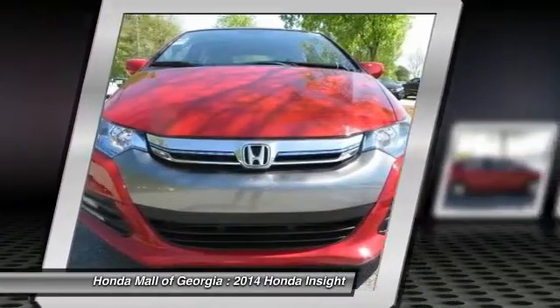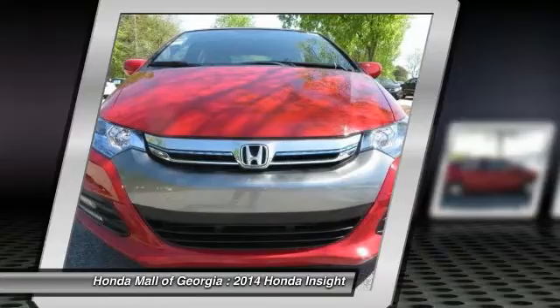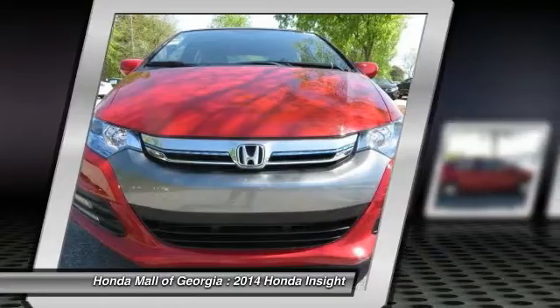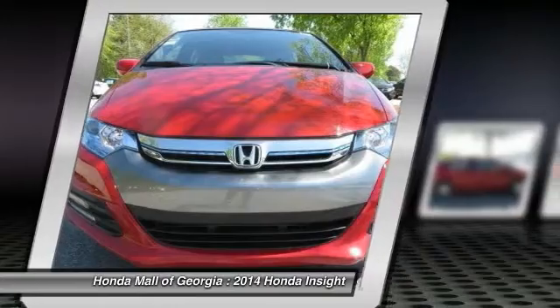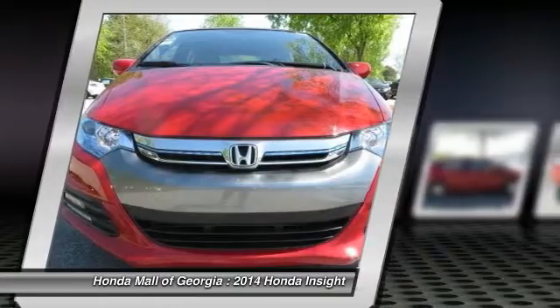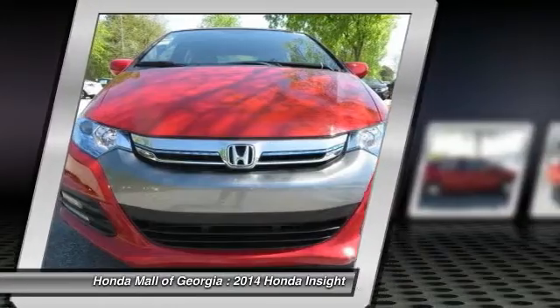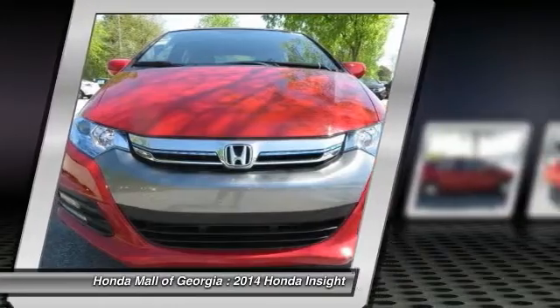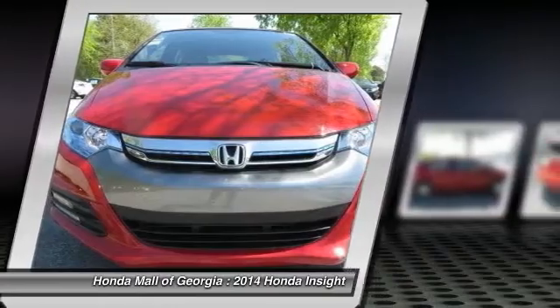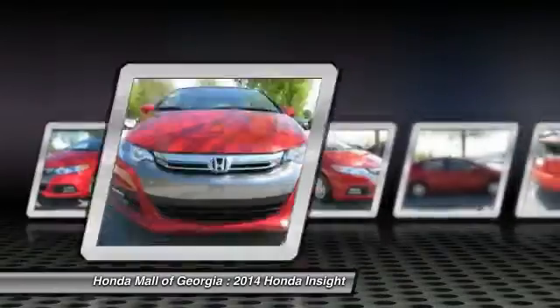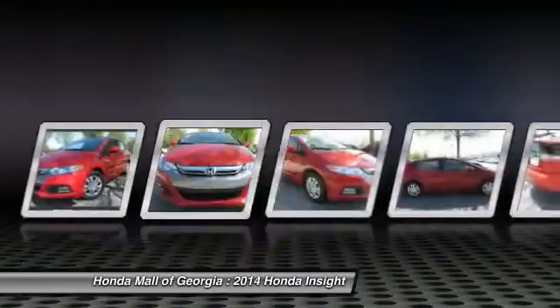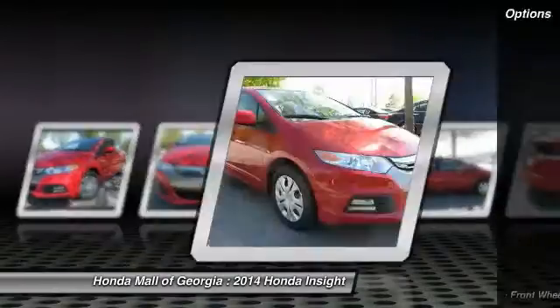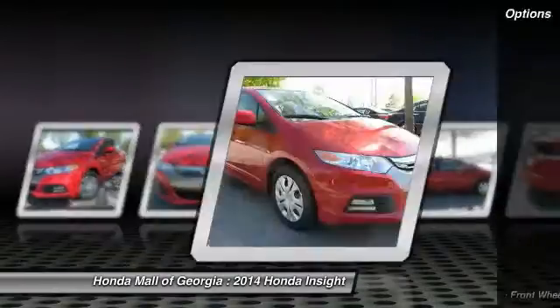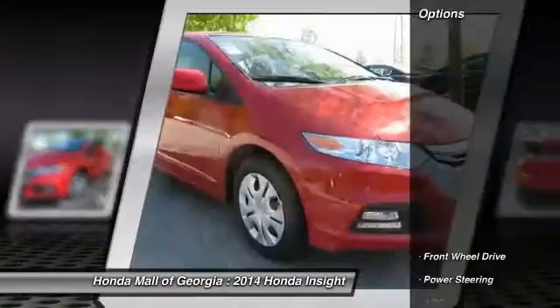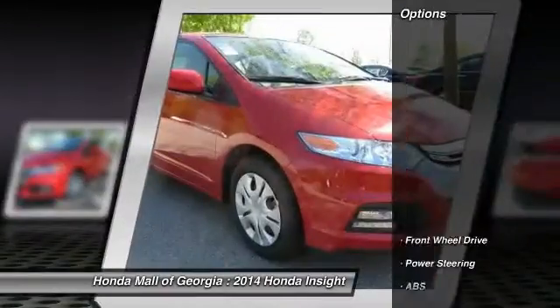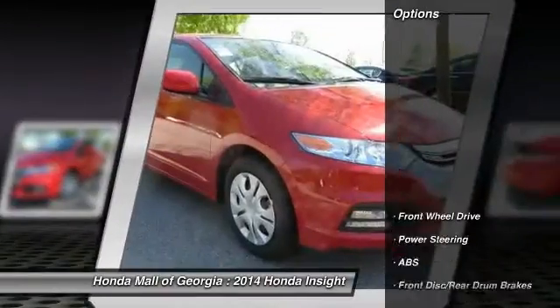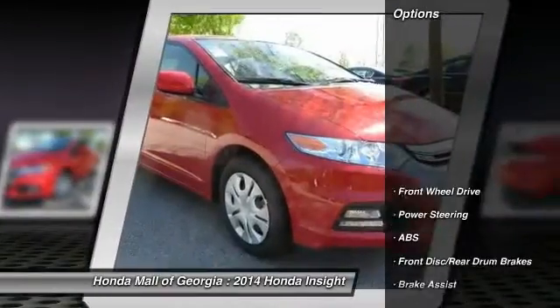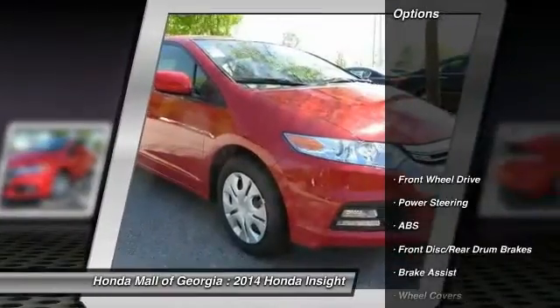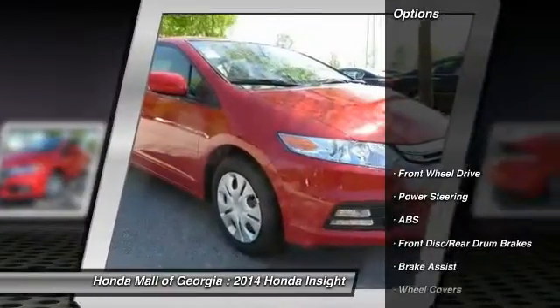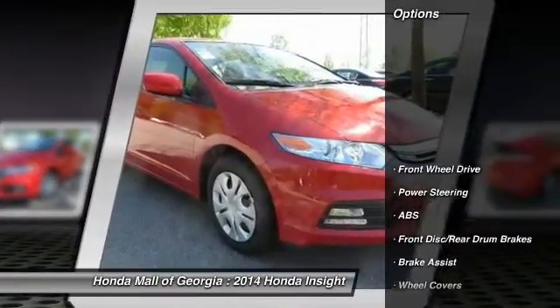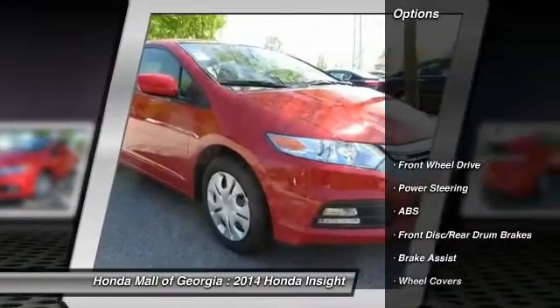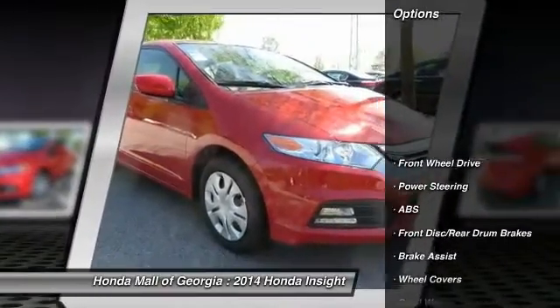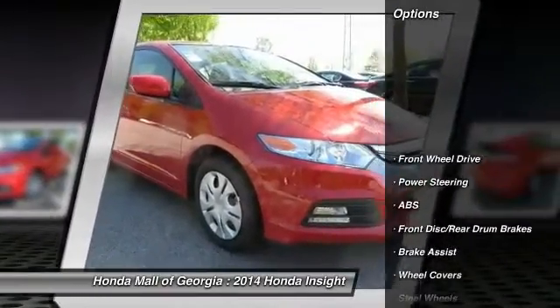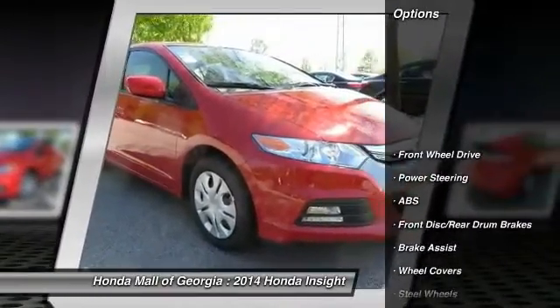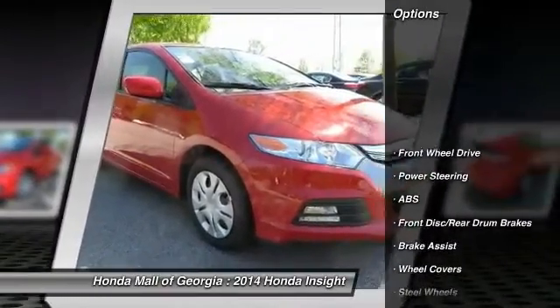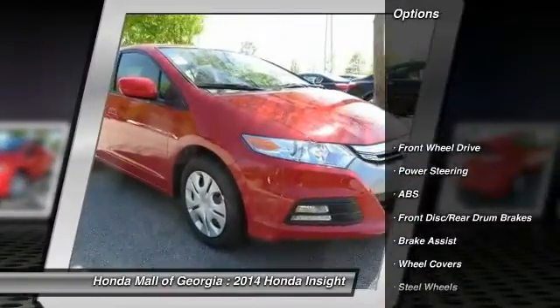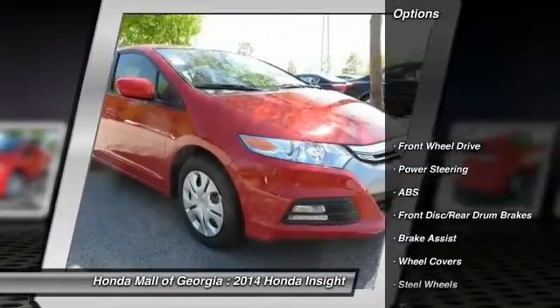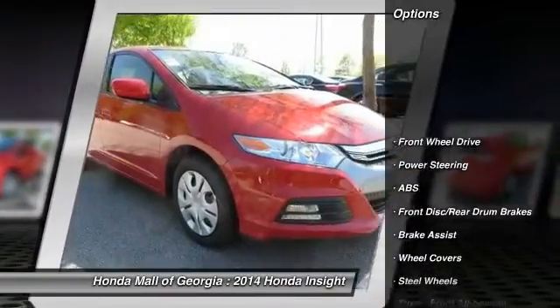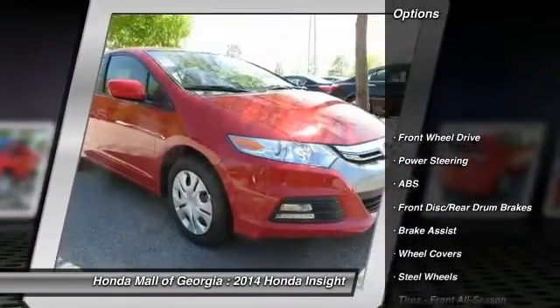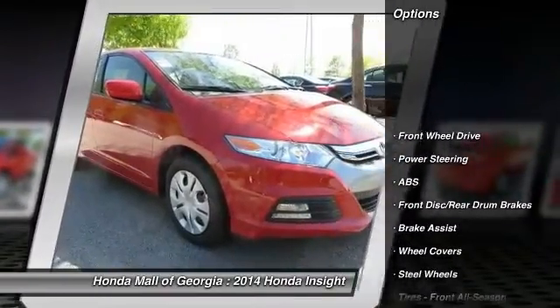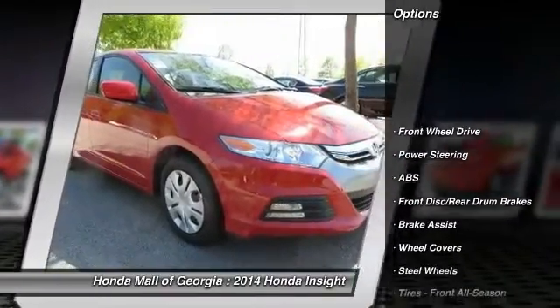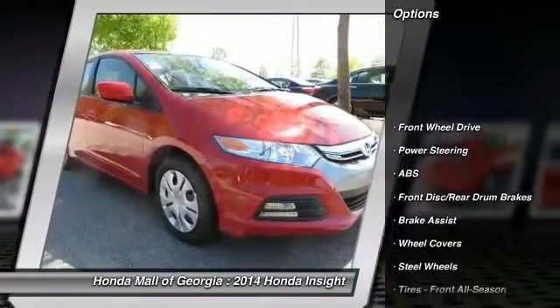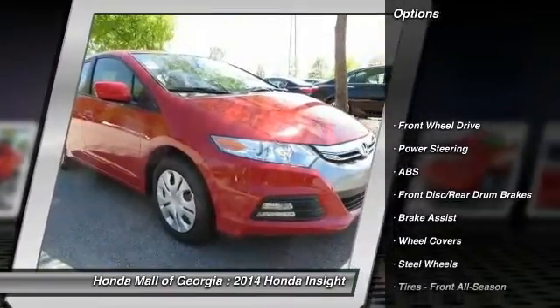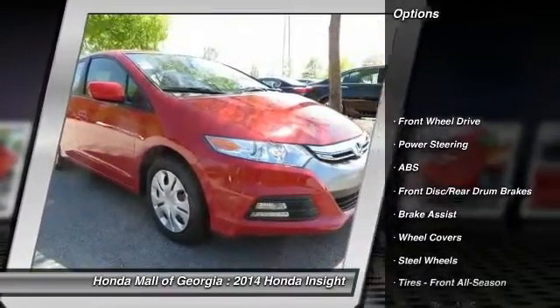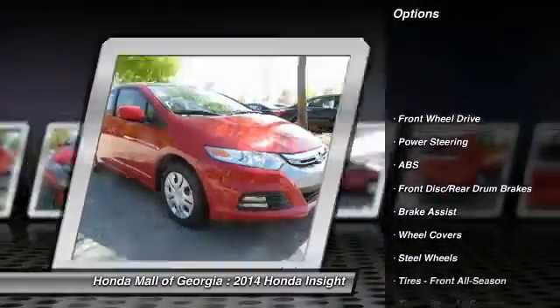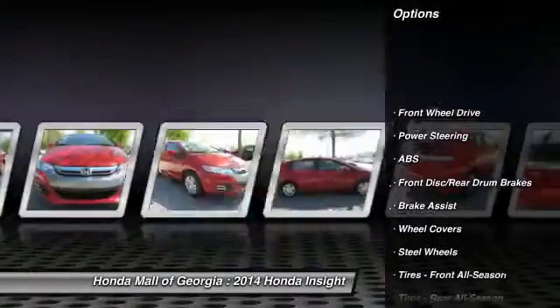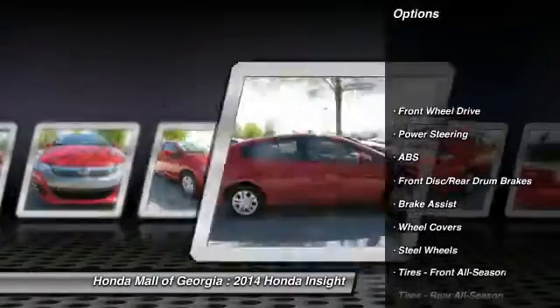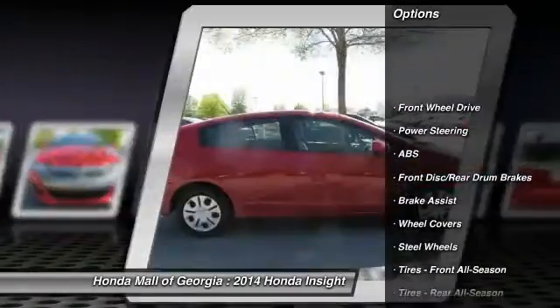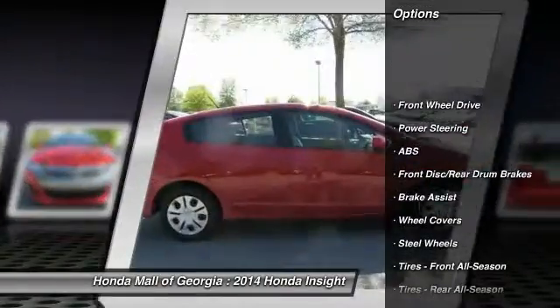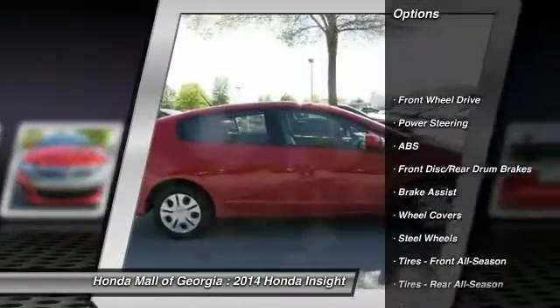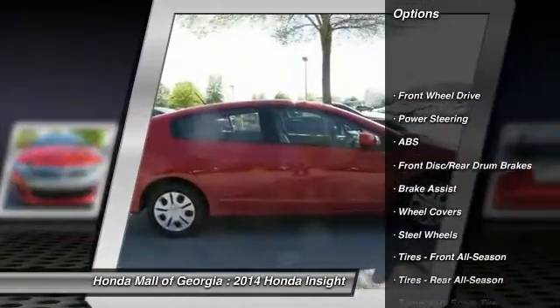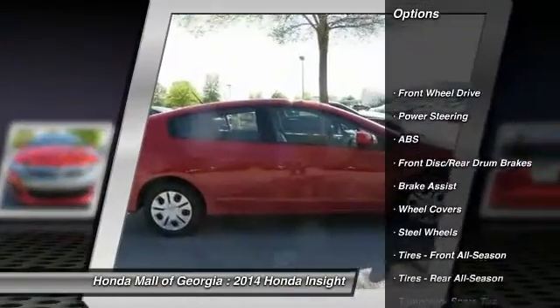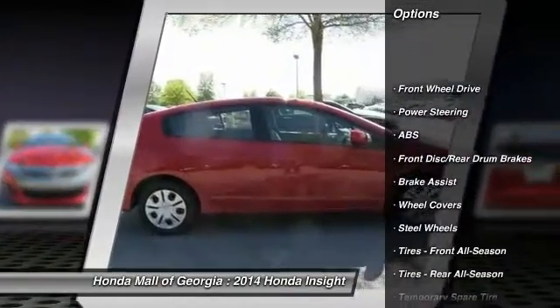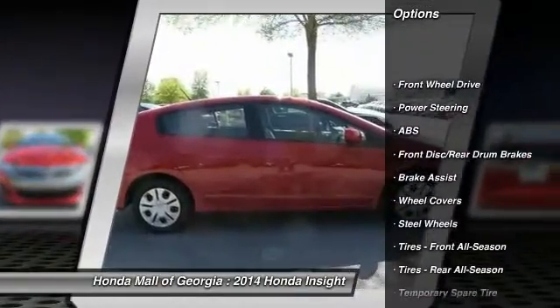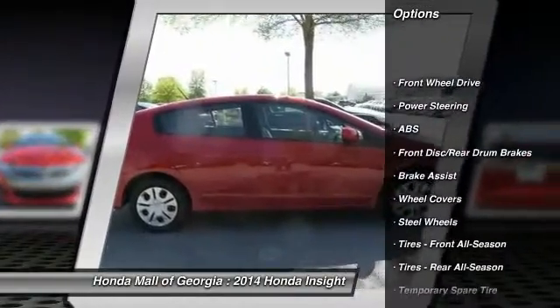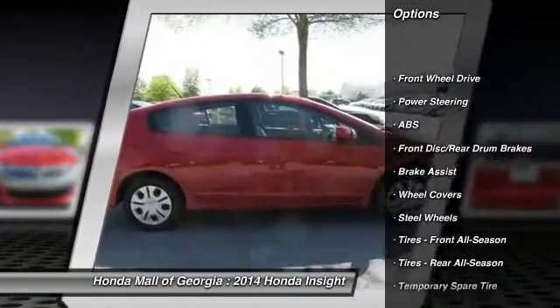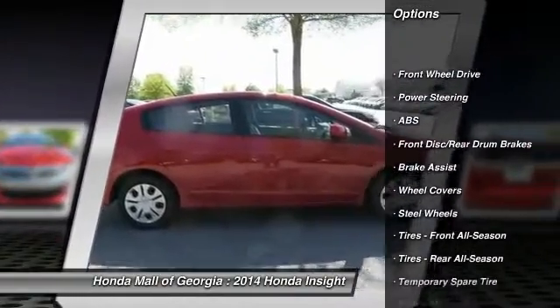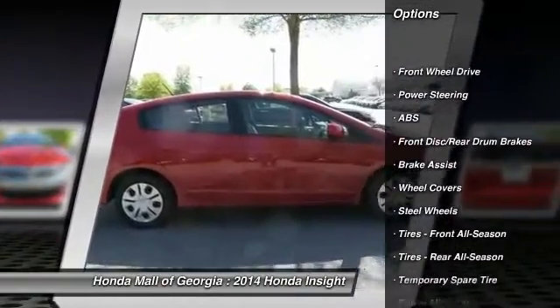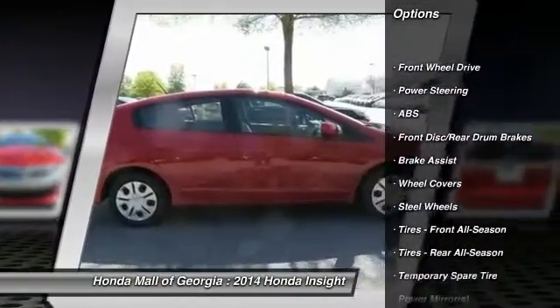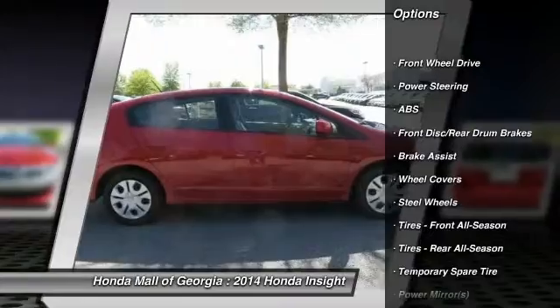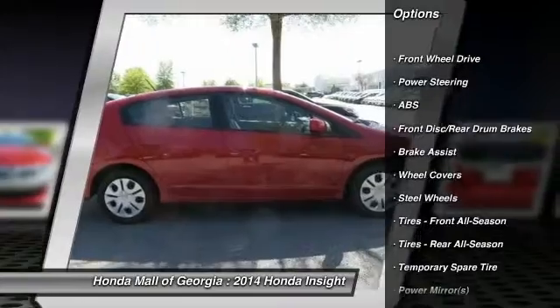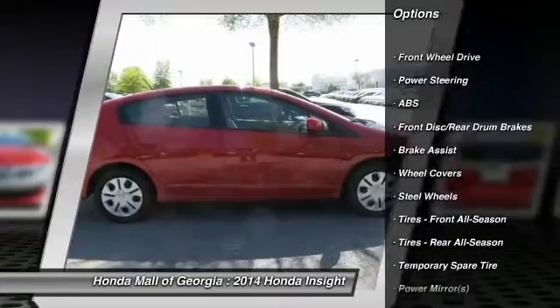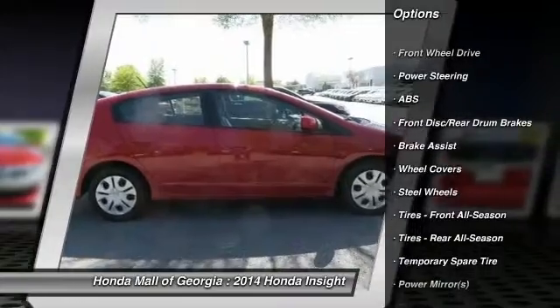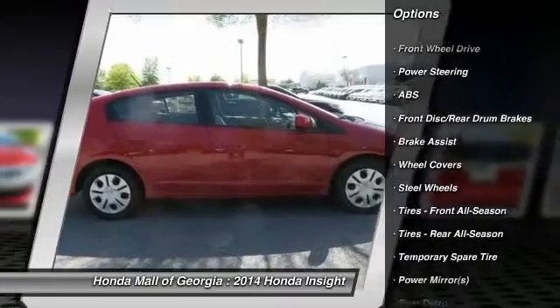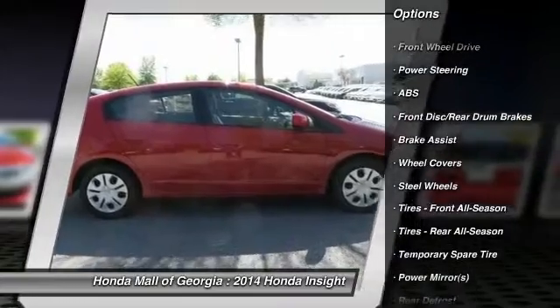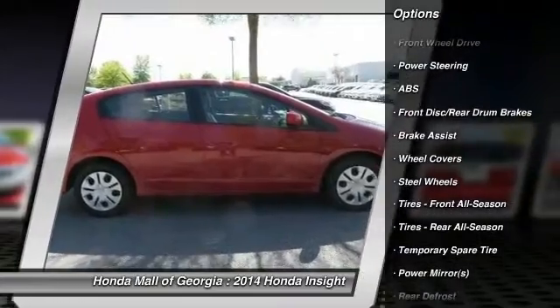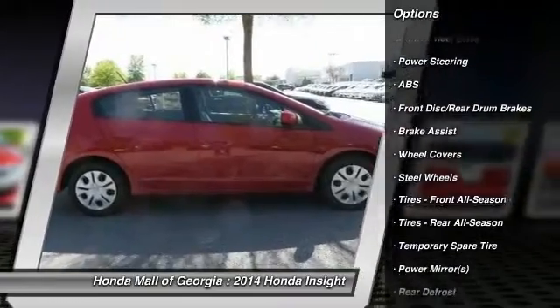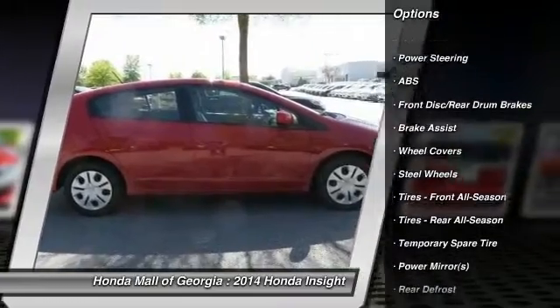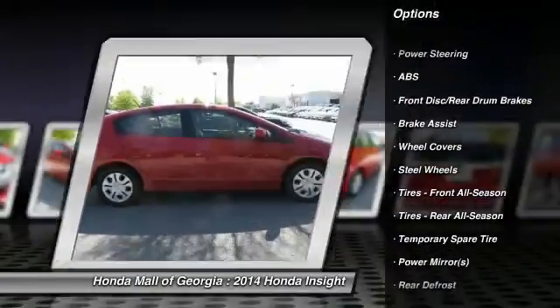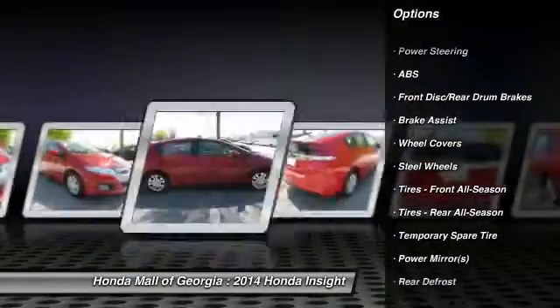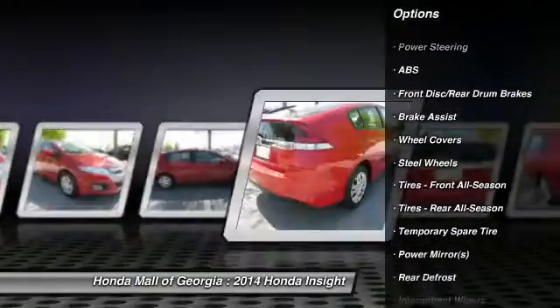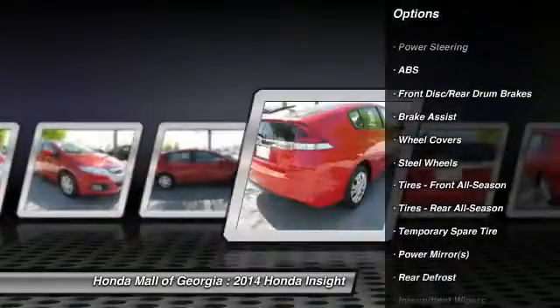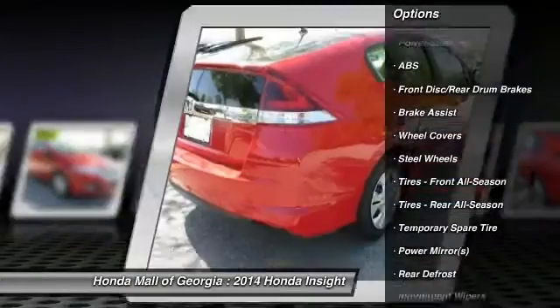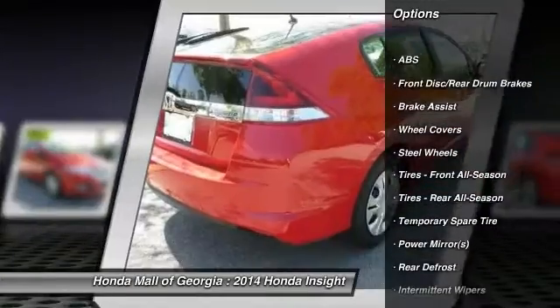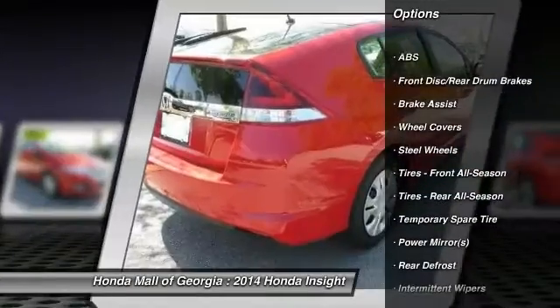Here are some of this vehicle's great options: stability control, traction control, anti-lock braking system, and air conditioning.